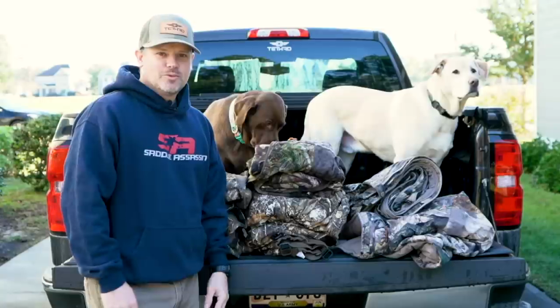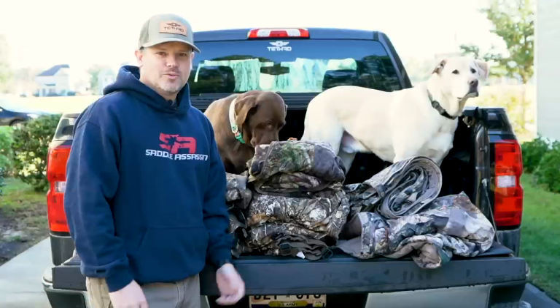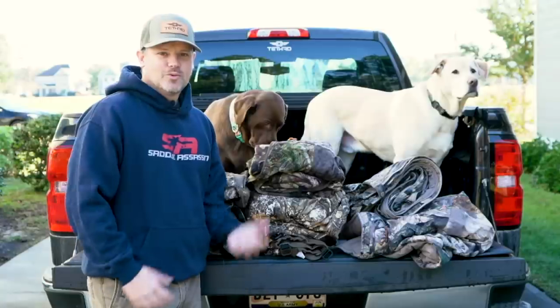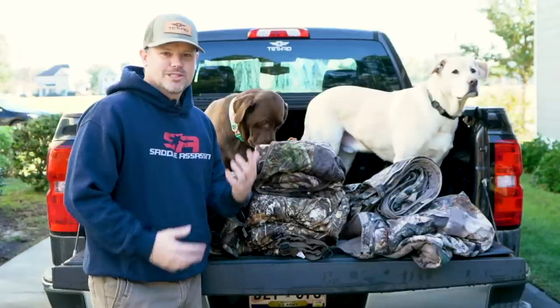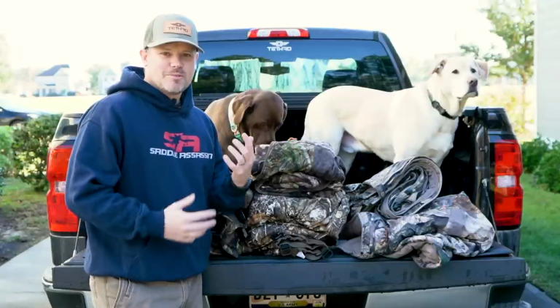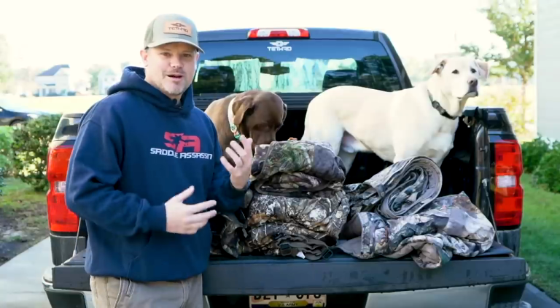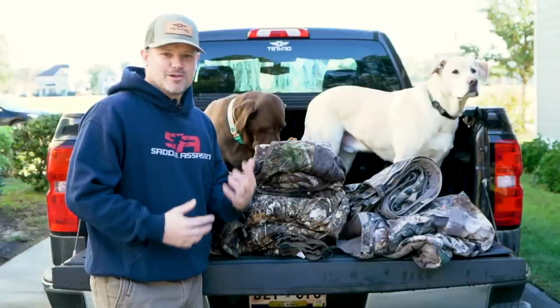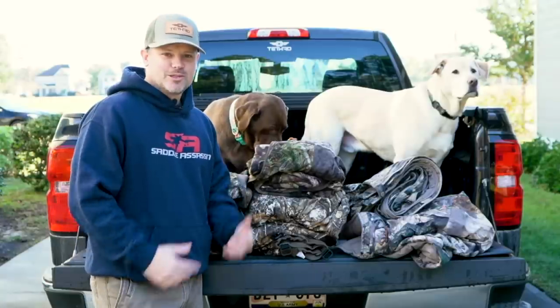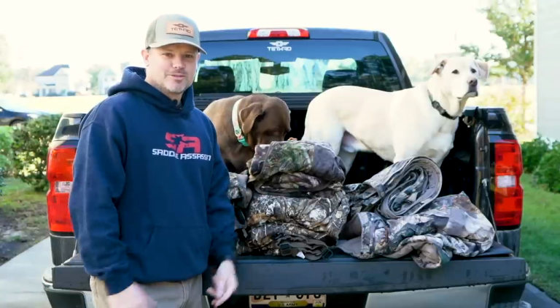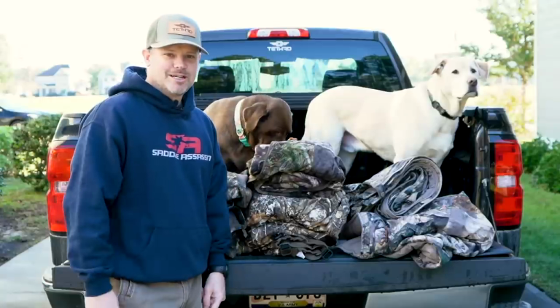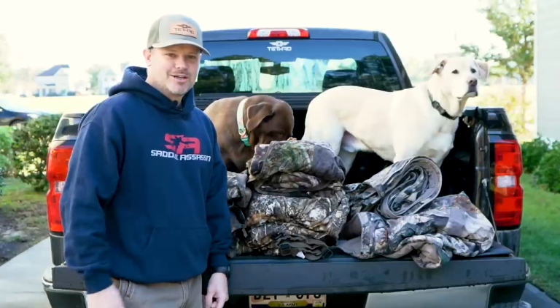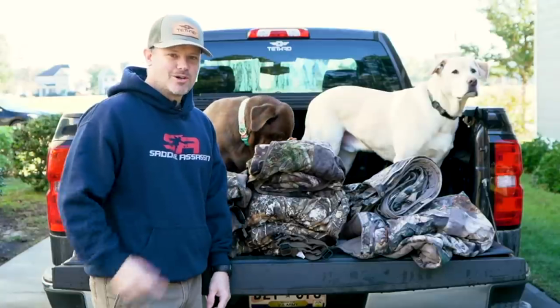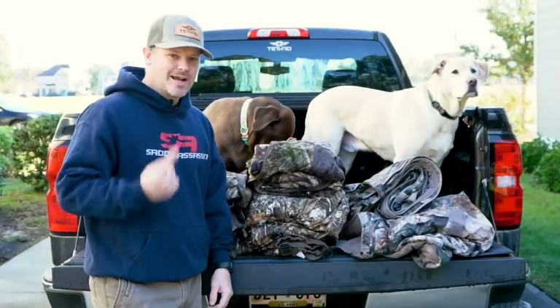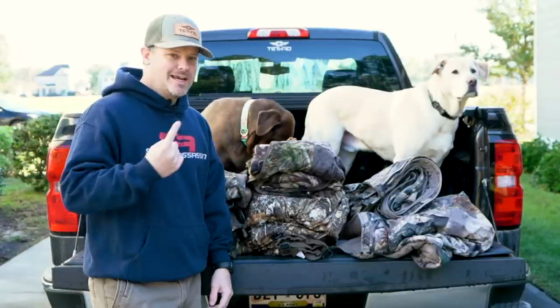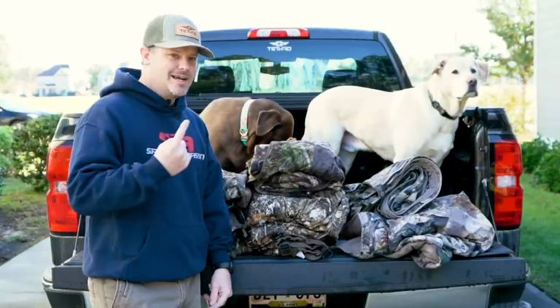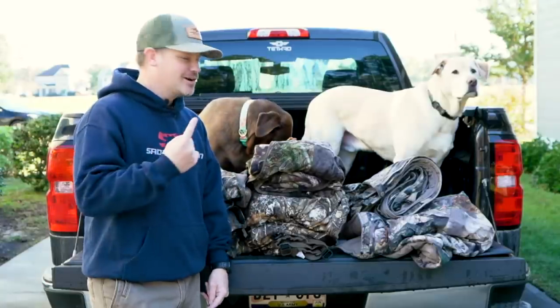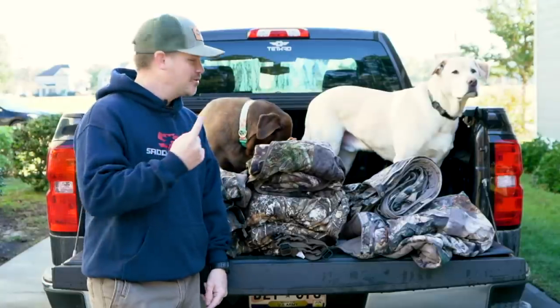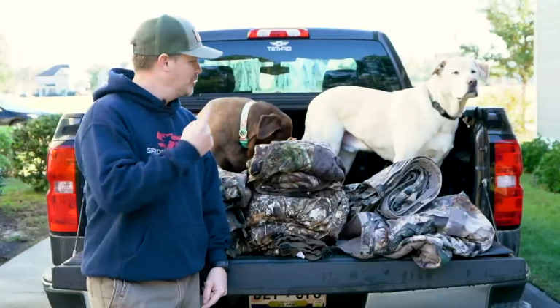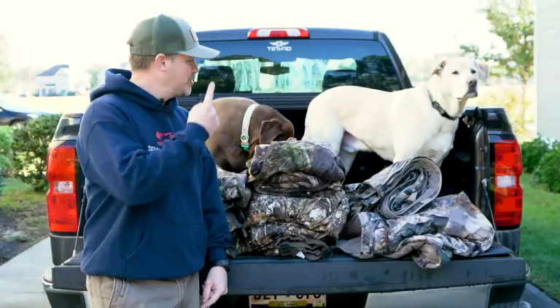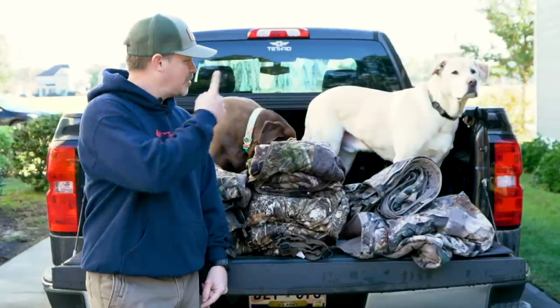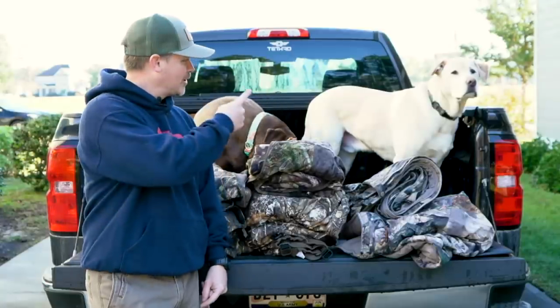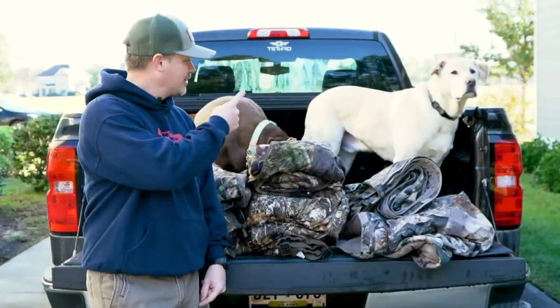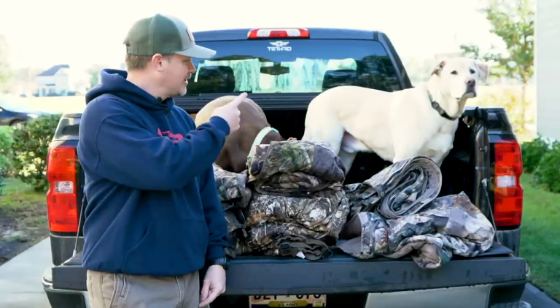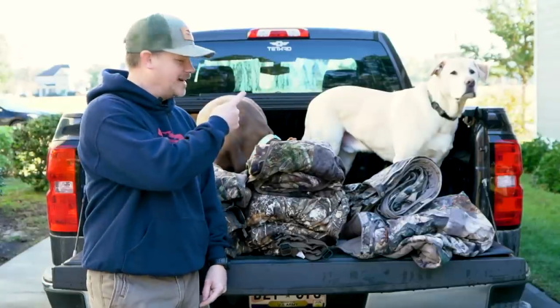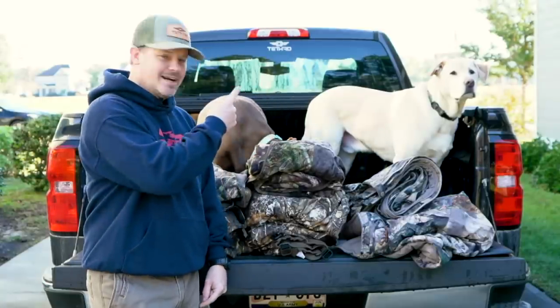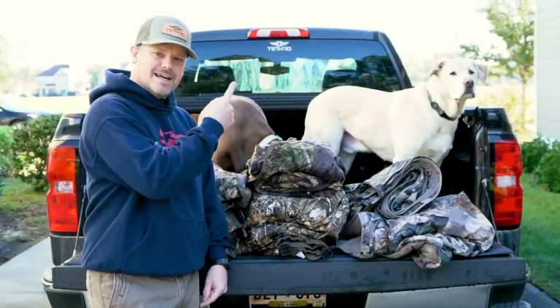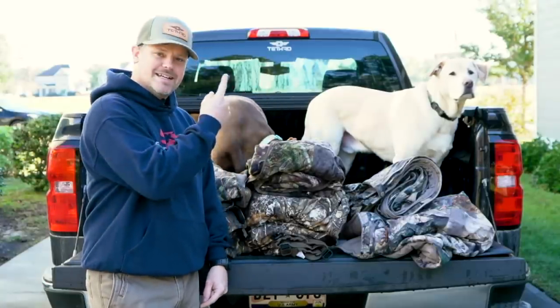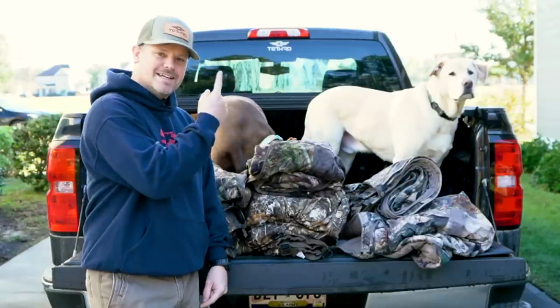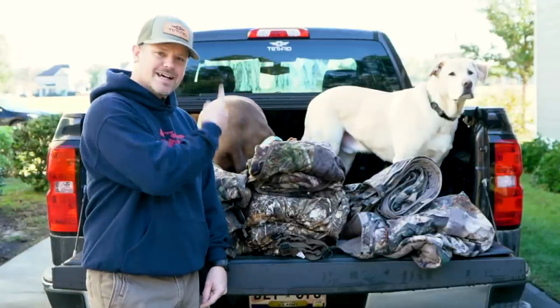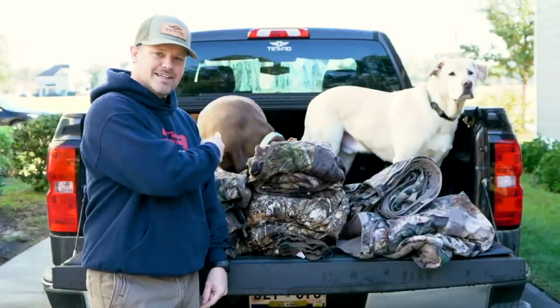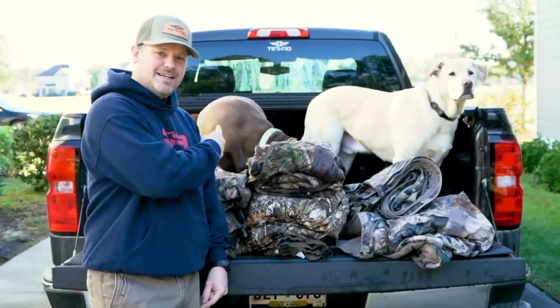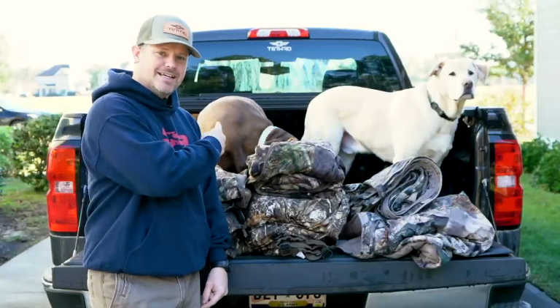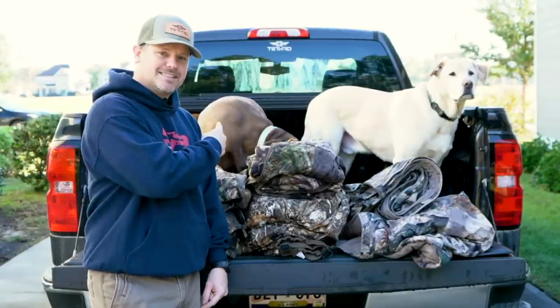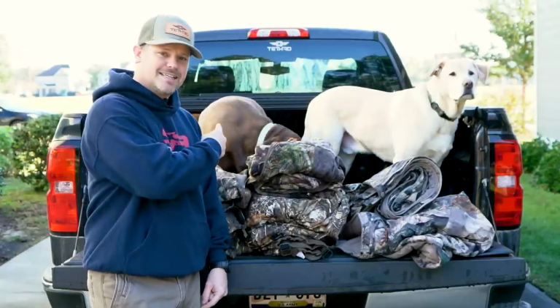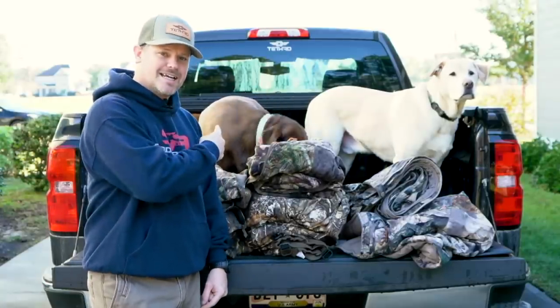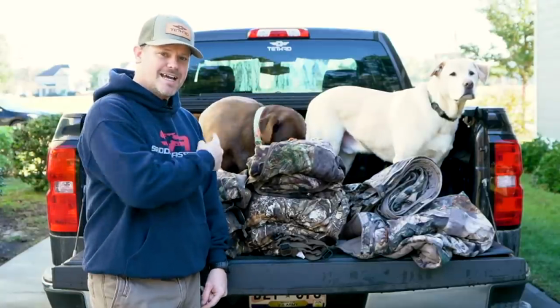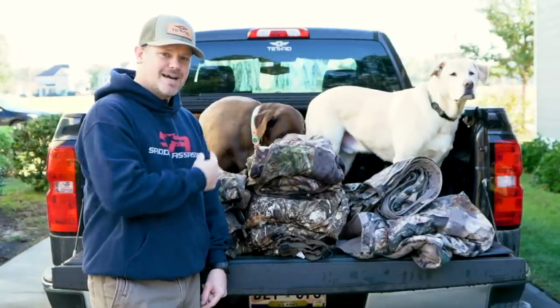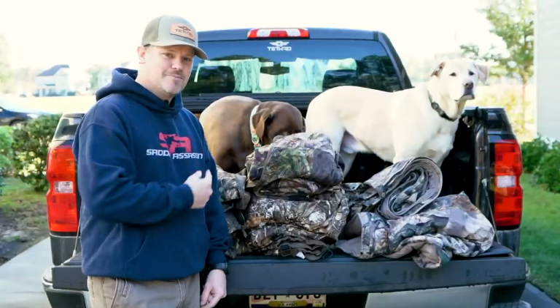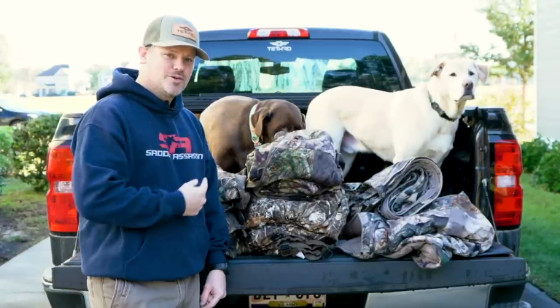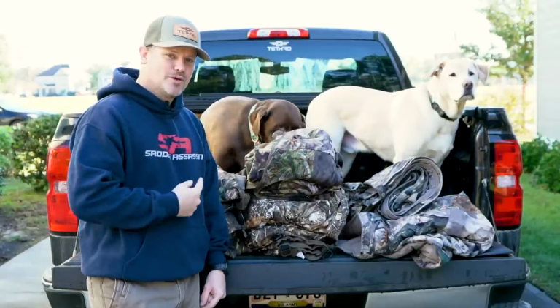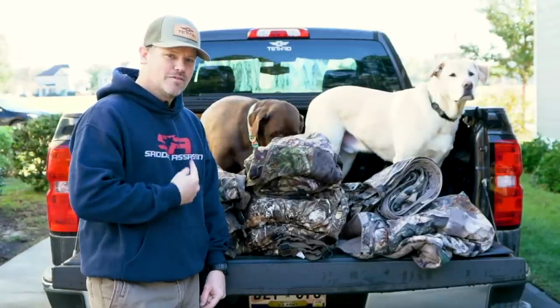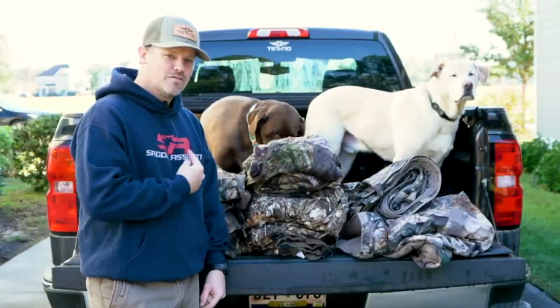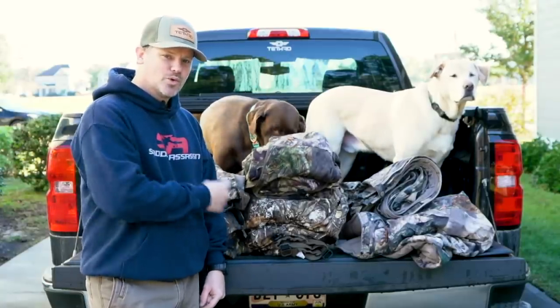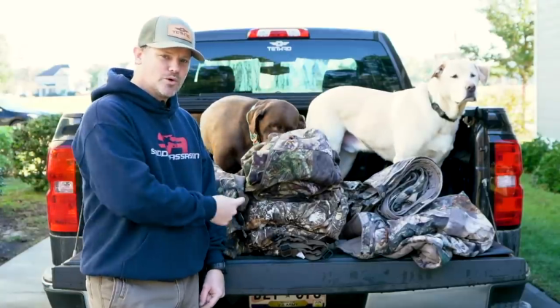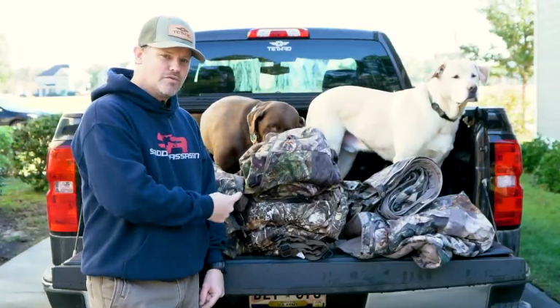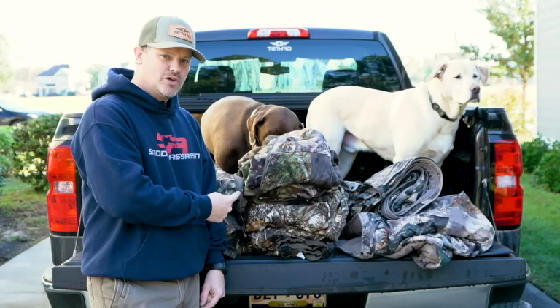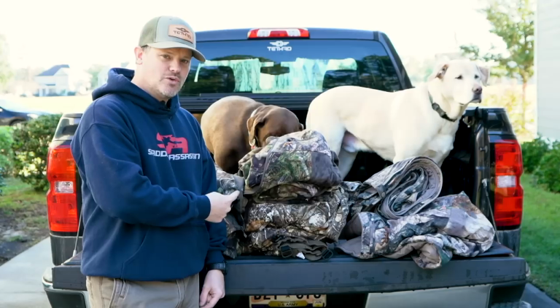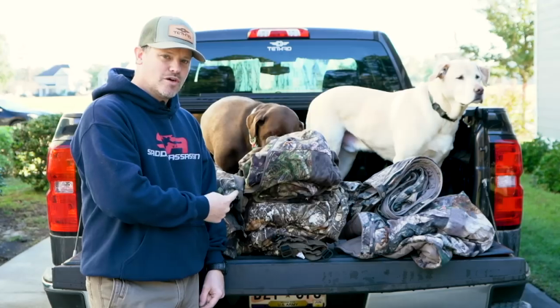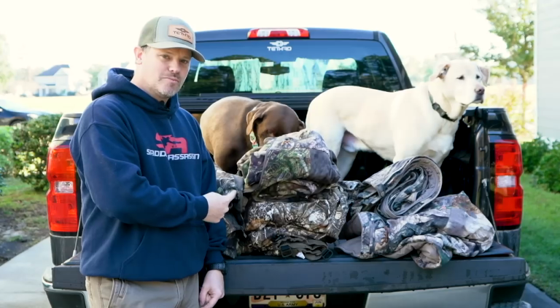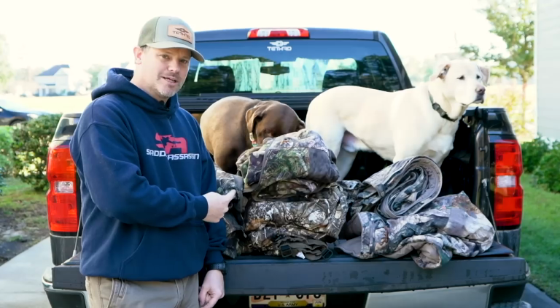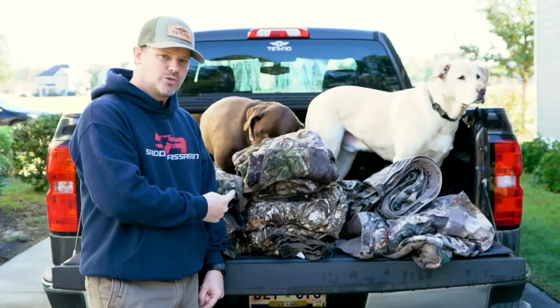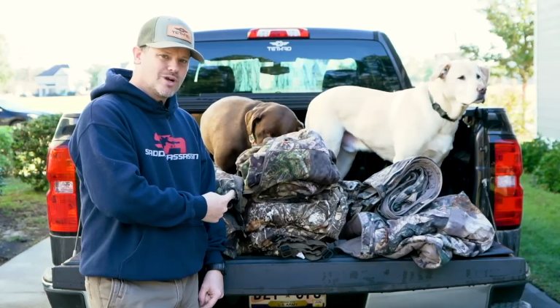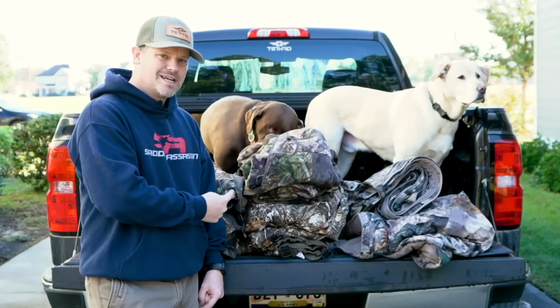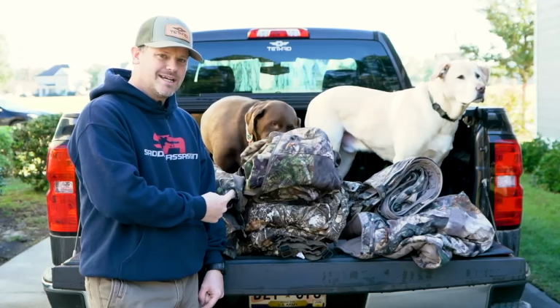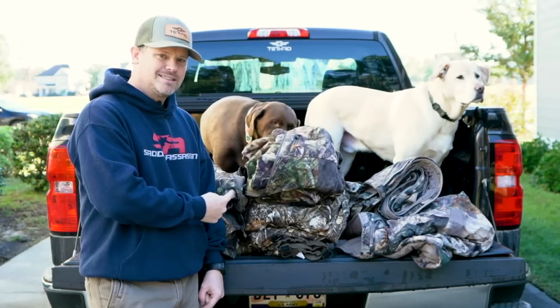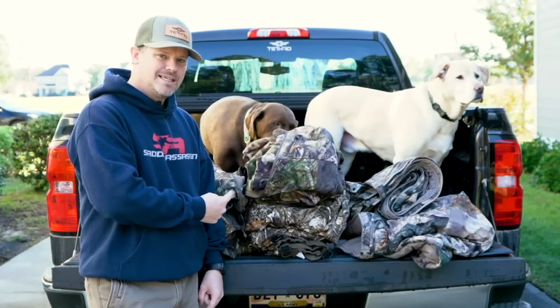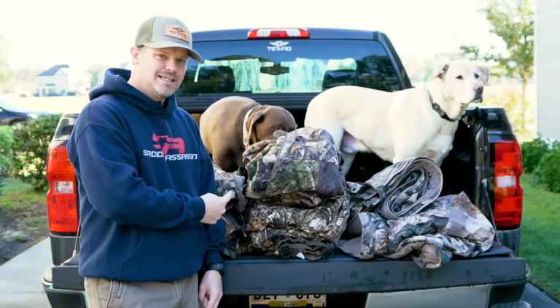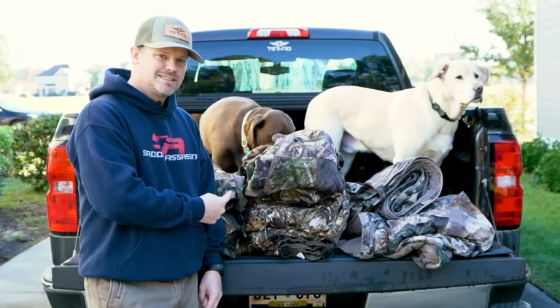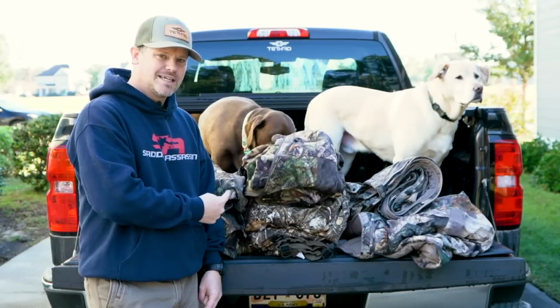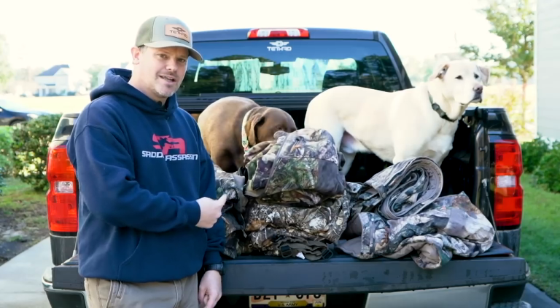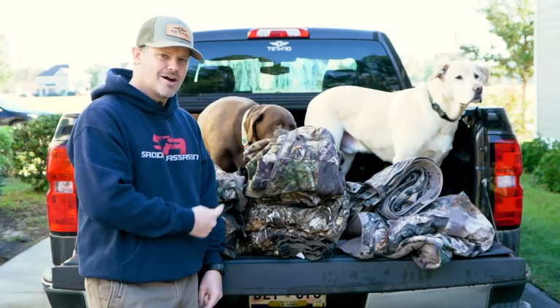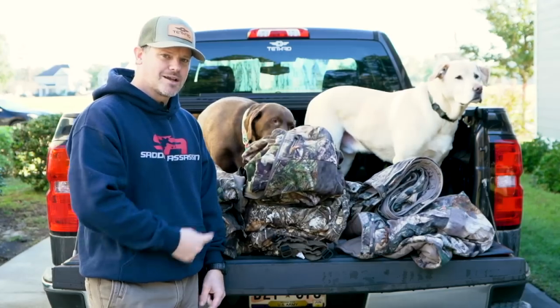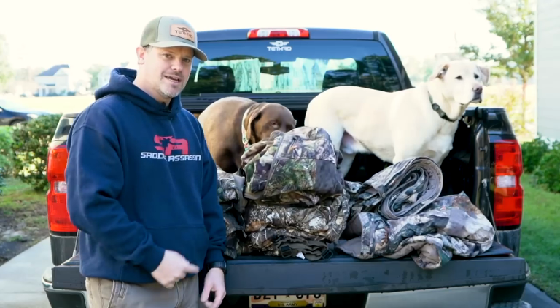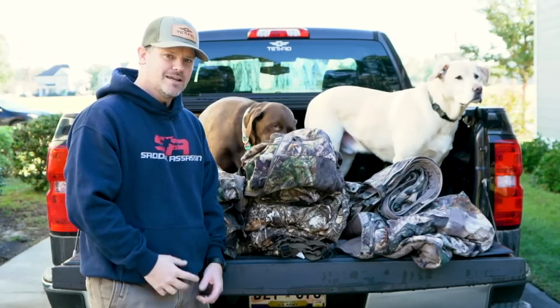What's up outdoorsmen? Greg here with Parker and Nellie, and today I'm doing a full review of my 2019 ScentLock kit.